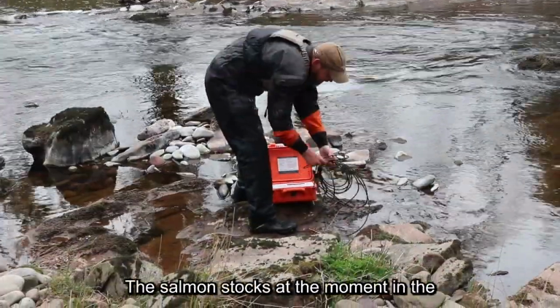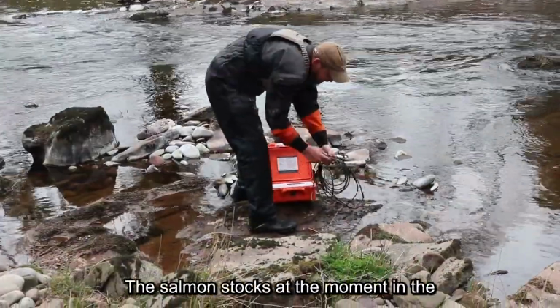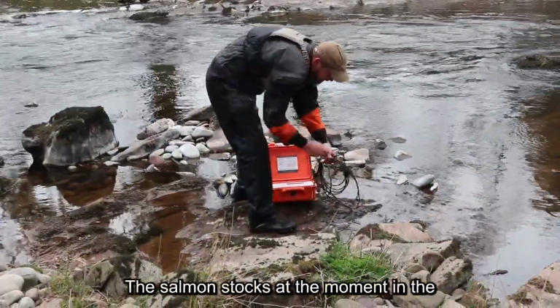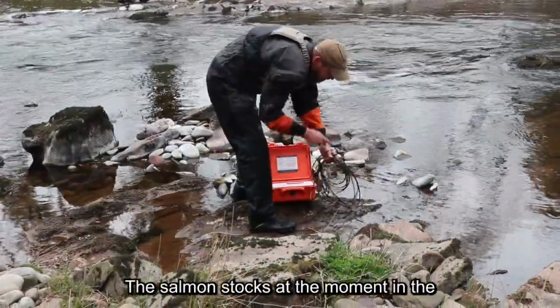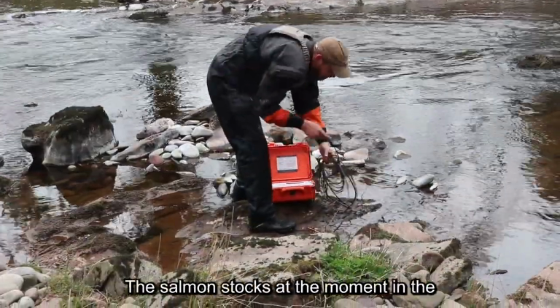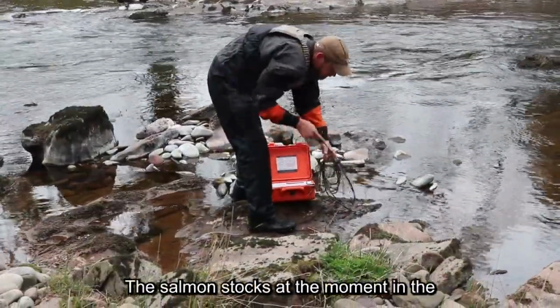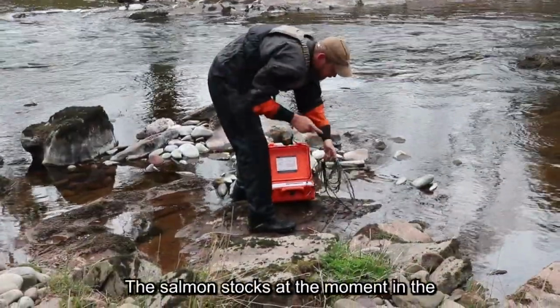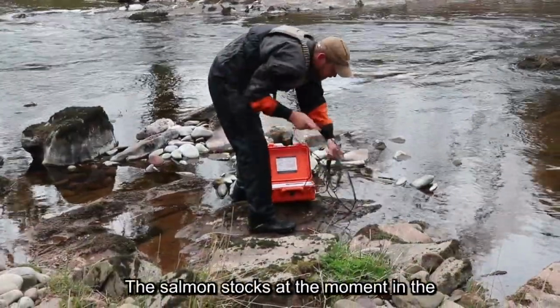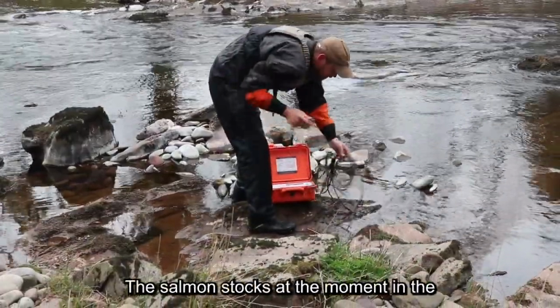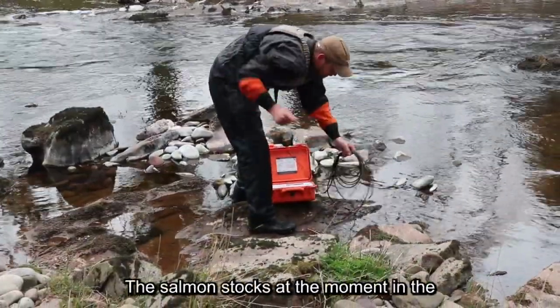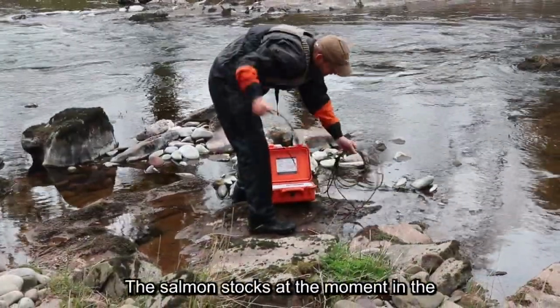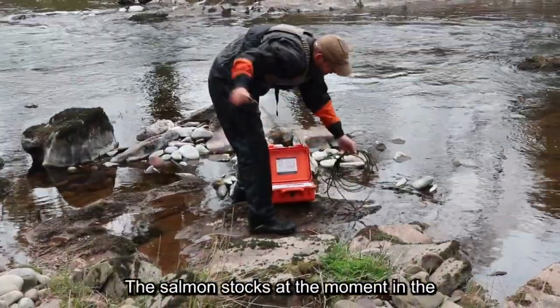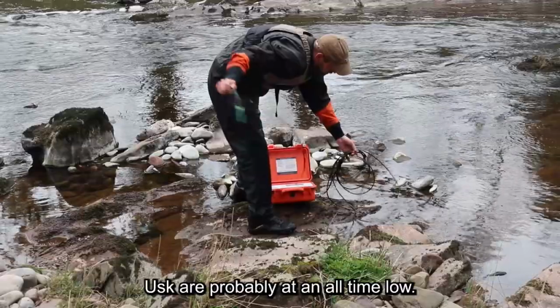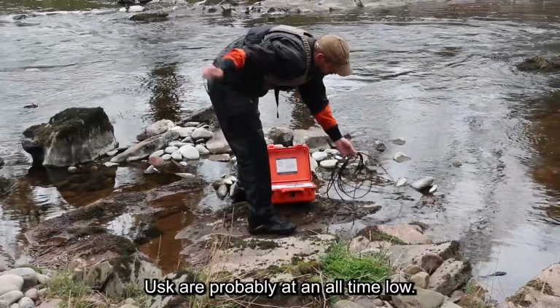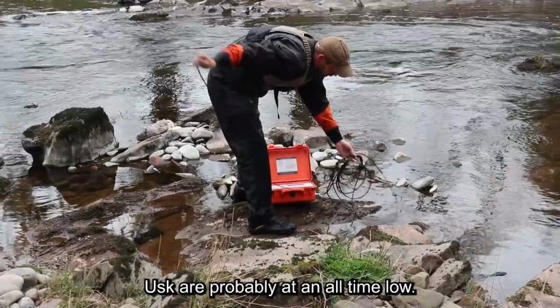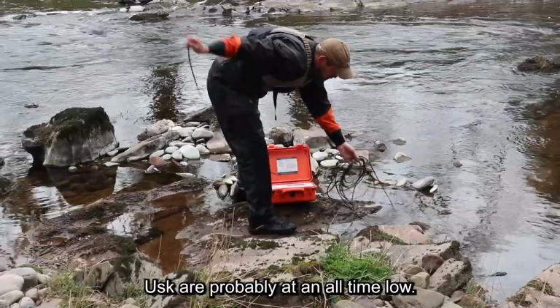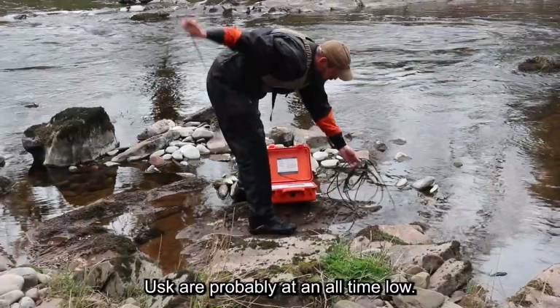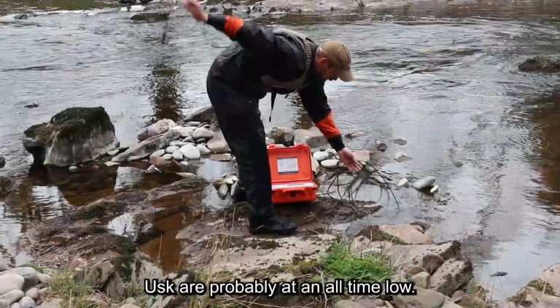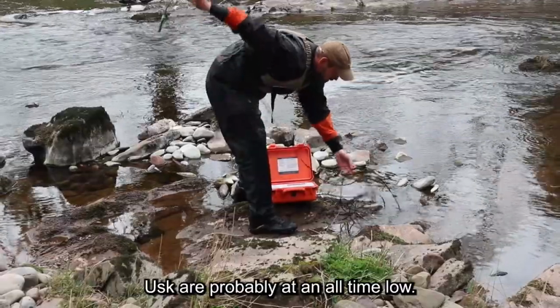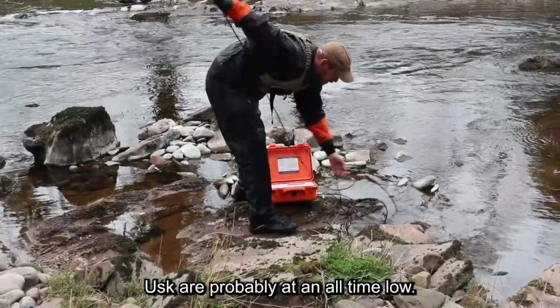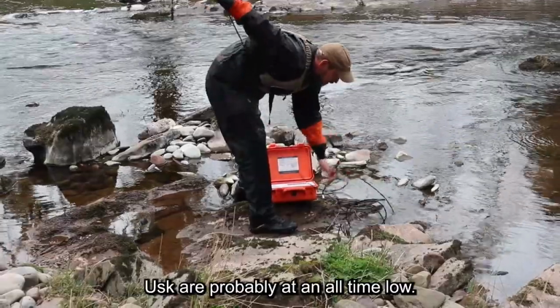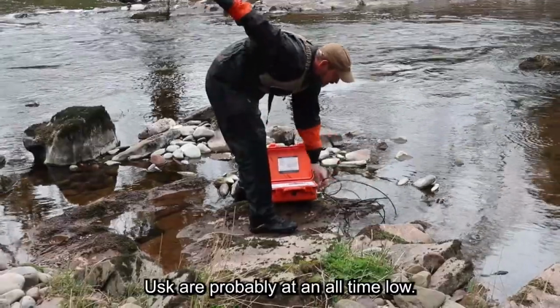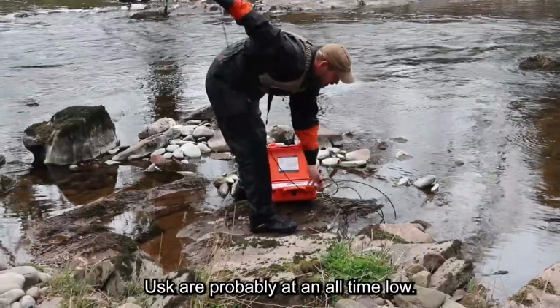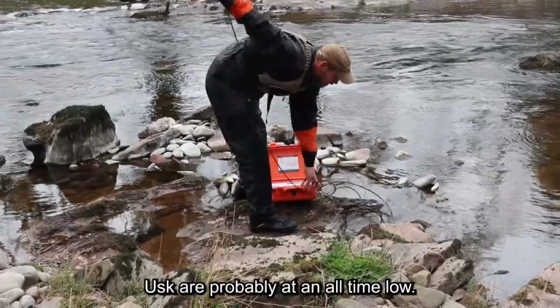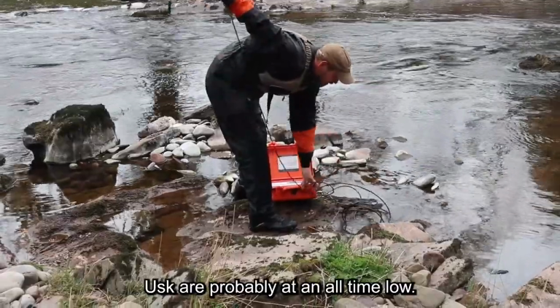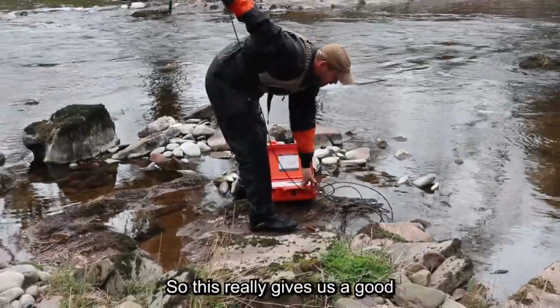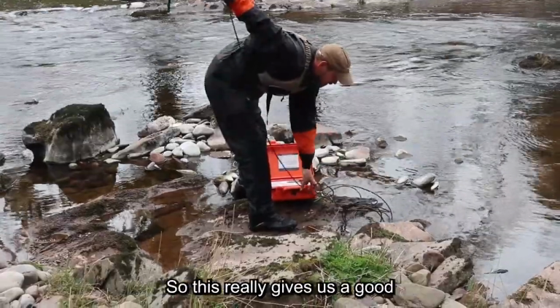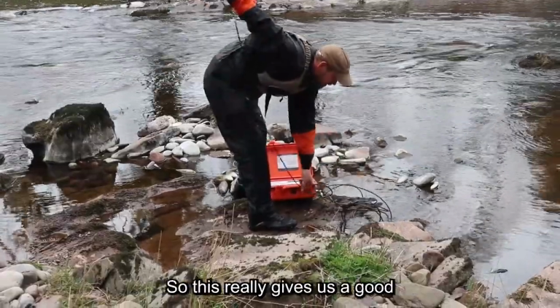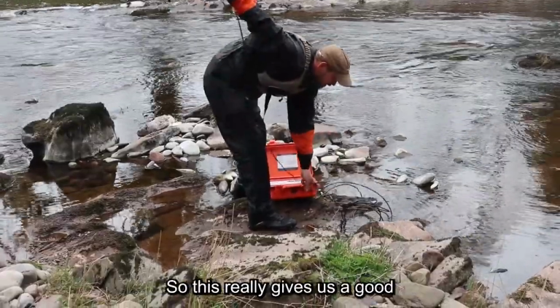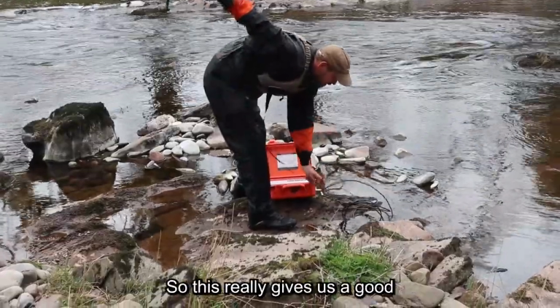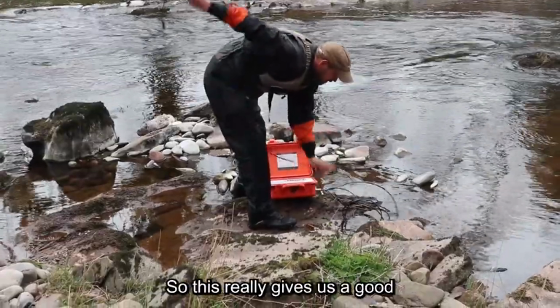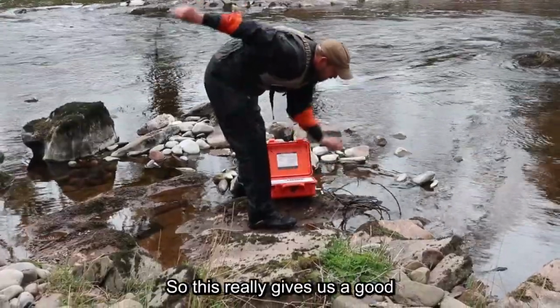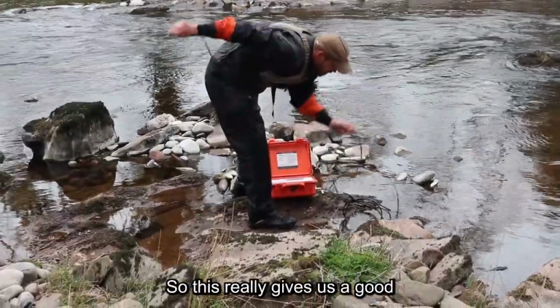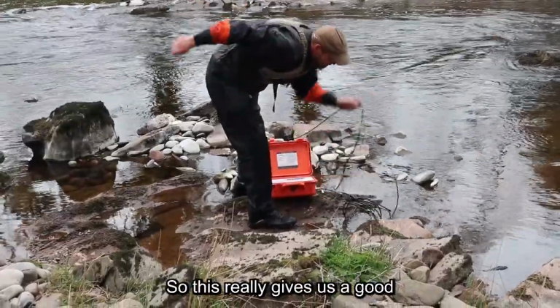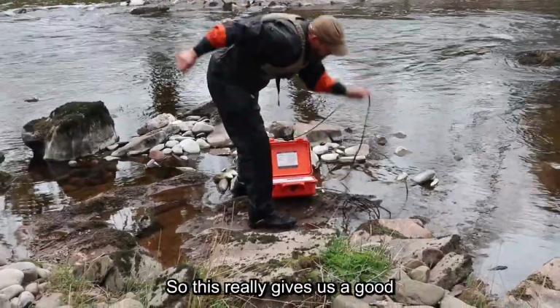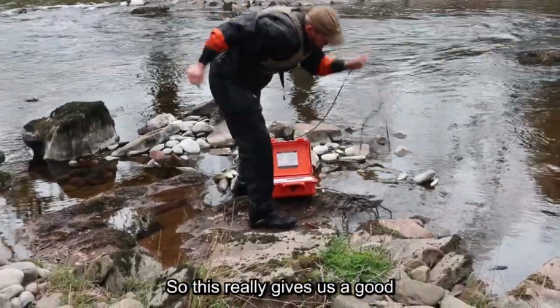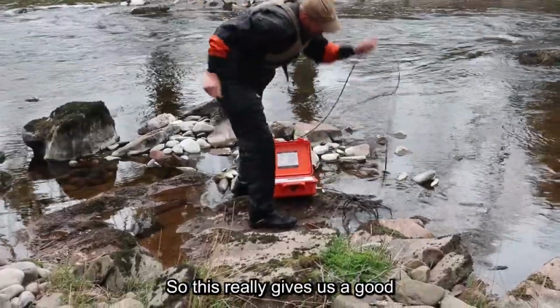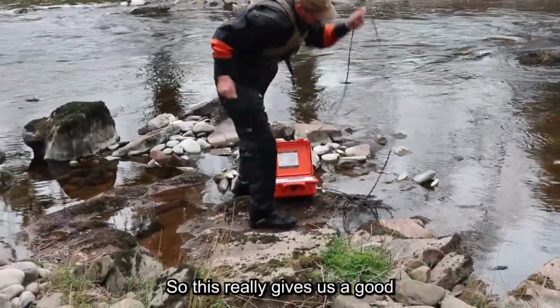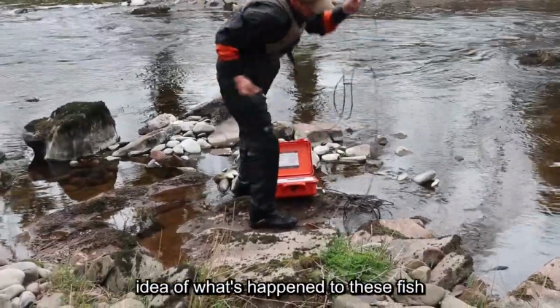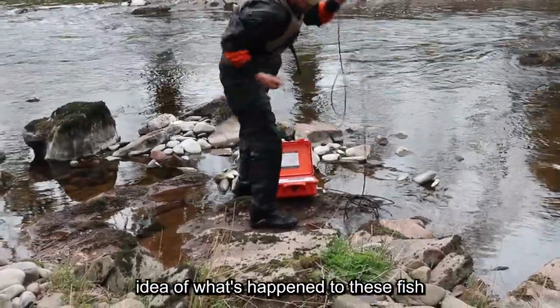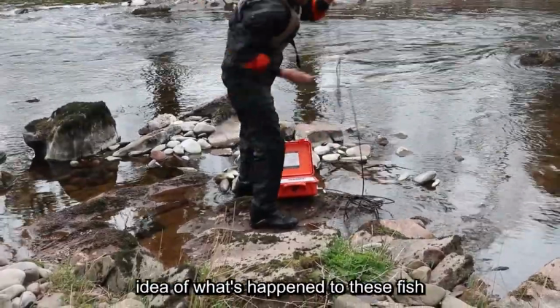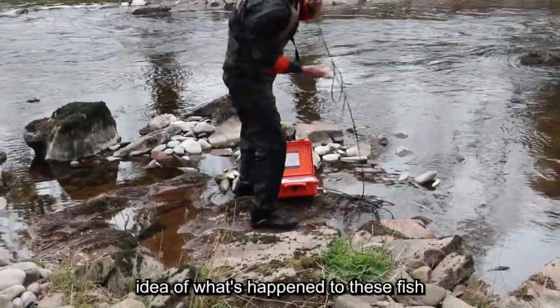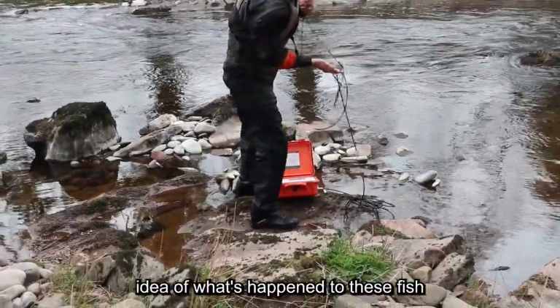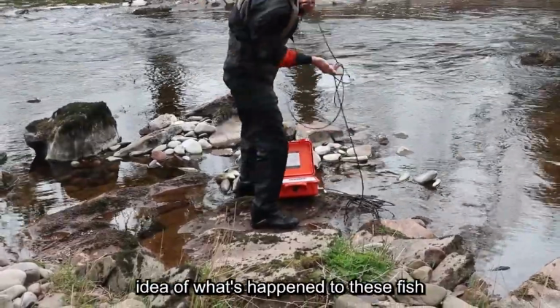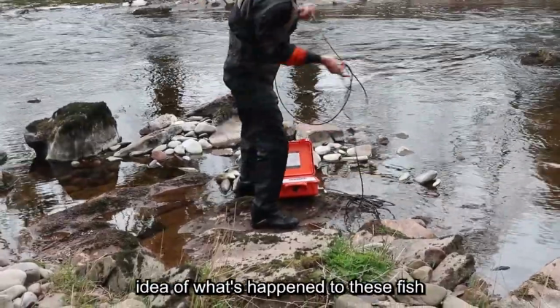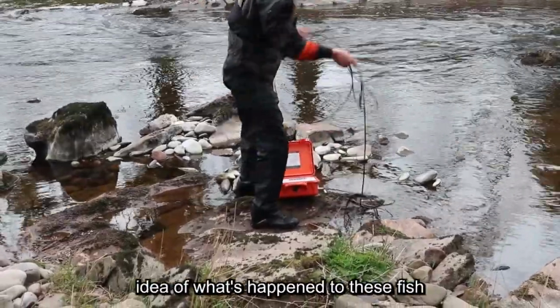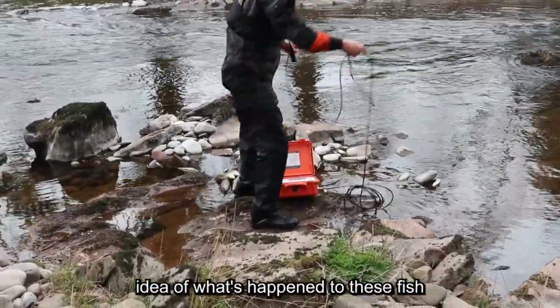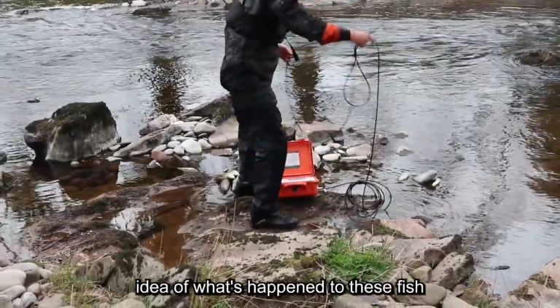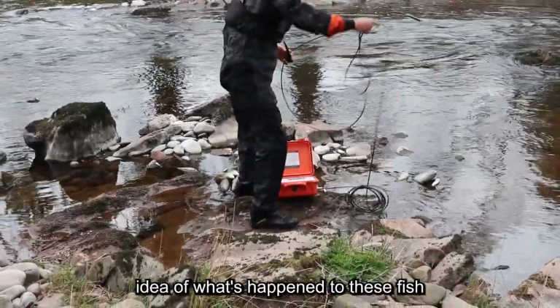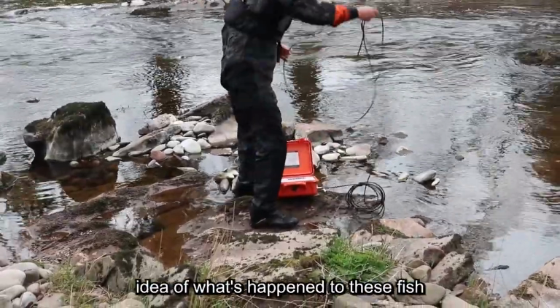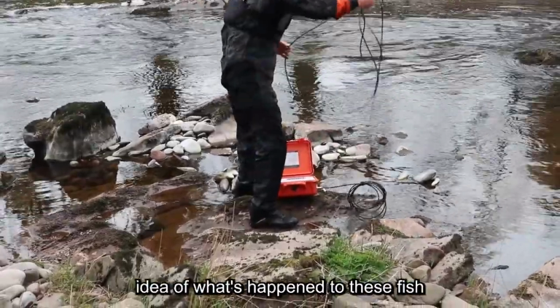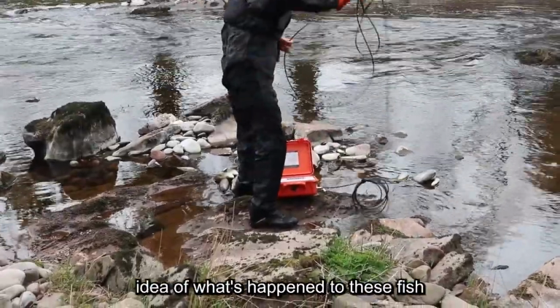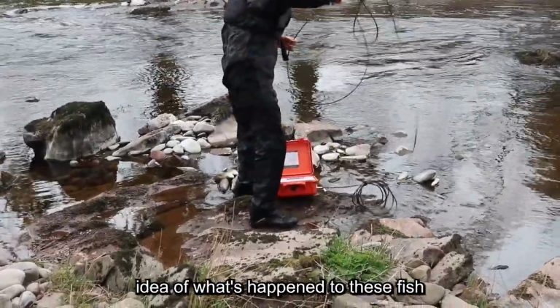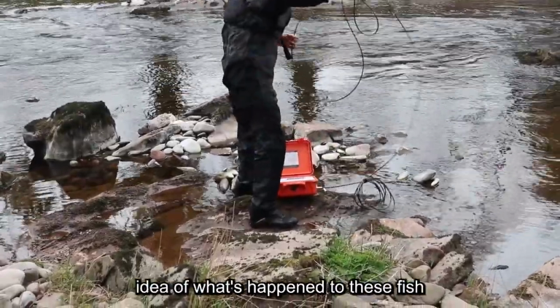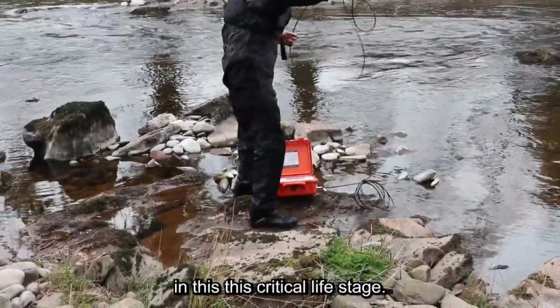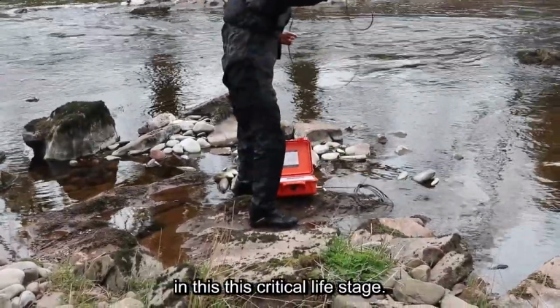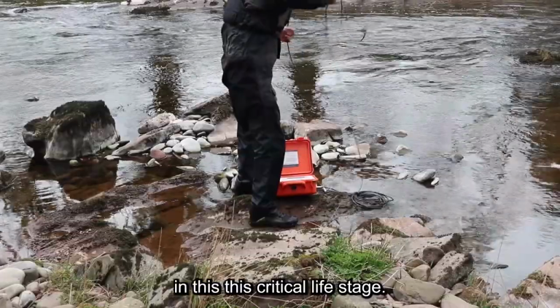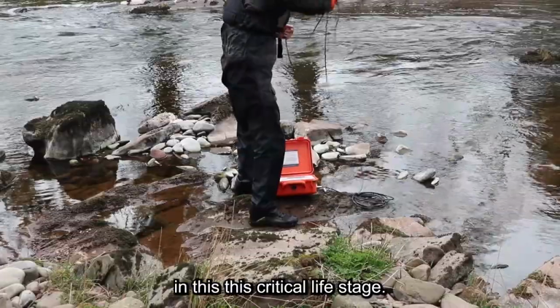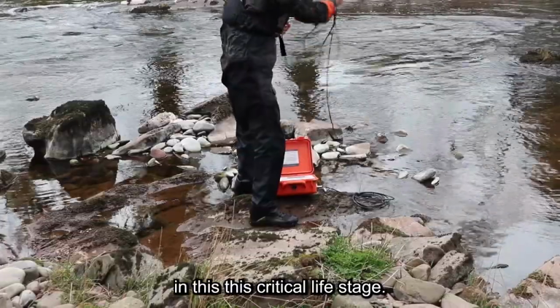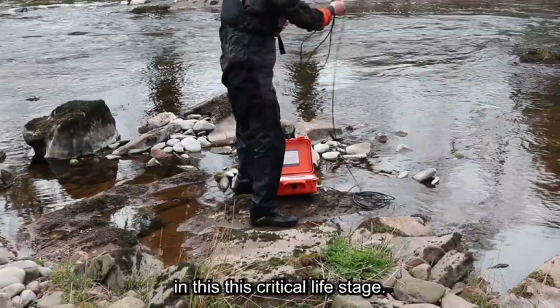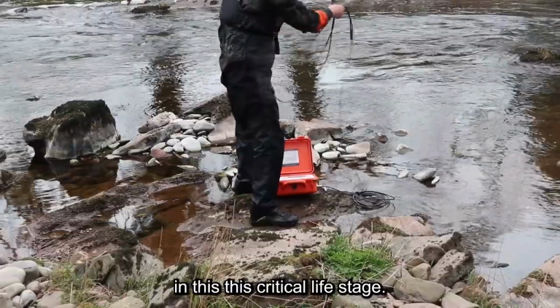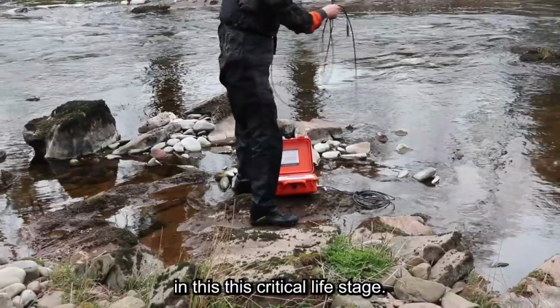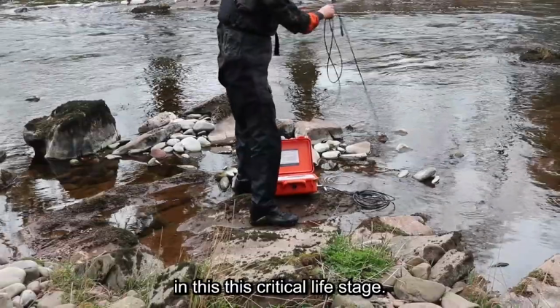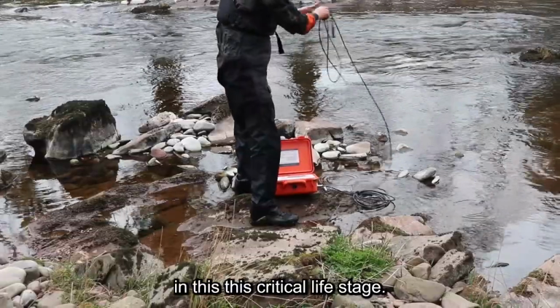The salmon stocks at the moment on the Usk are probably at an all-time low, so this will really give us a good idea of what's happened to these fish in this critical life stage.